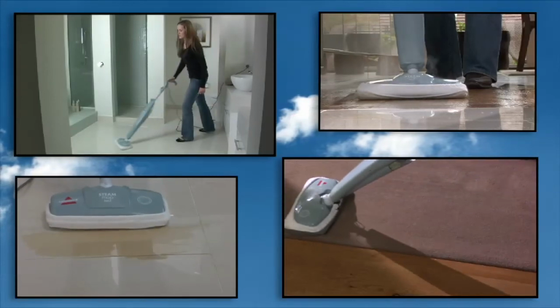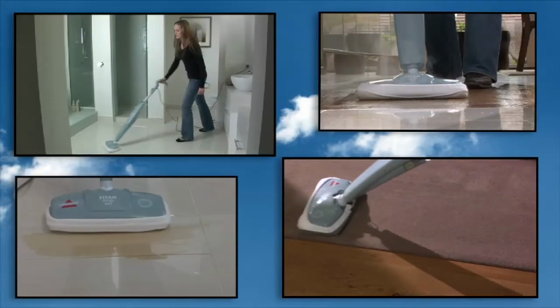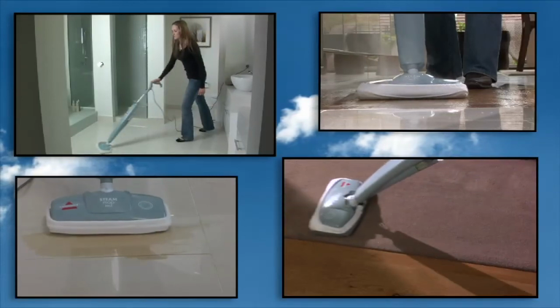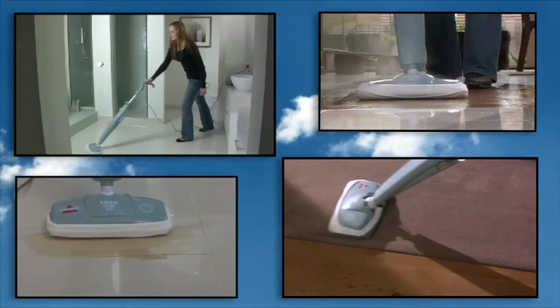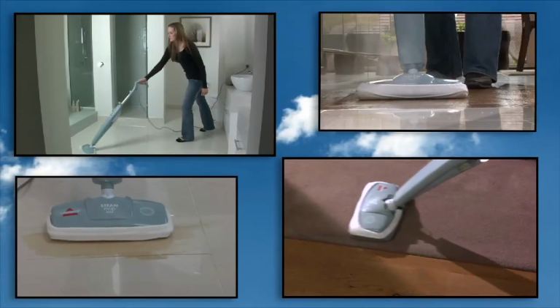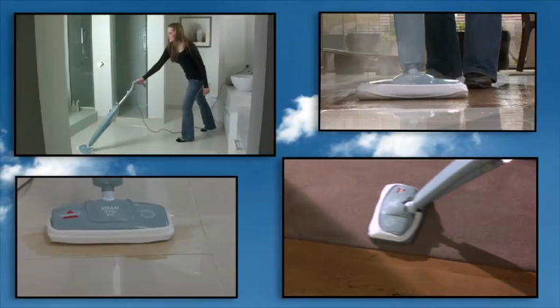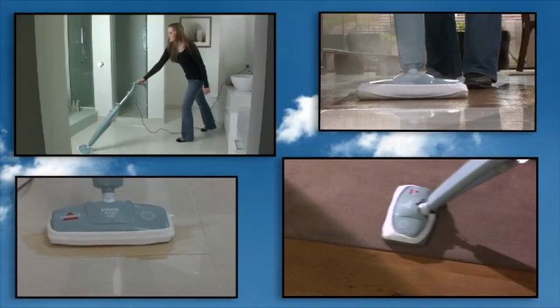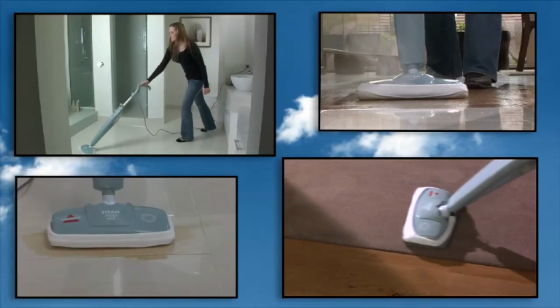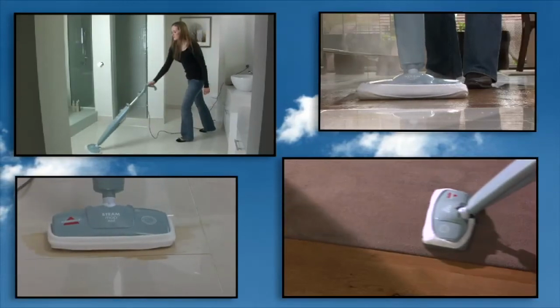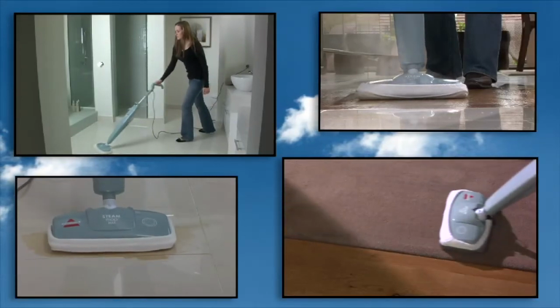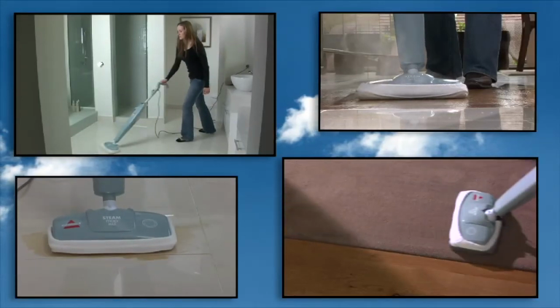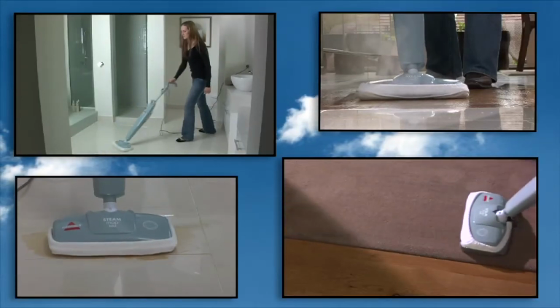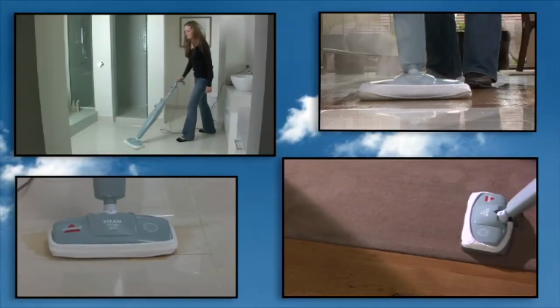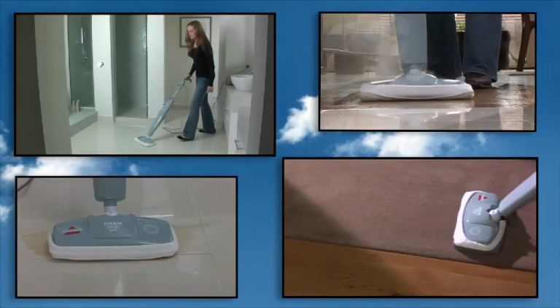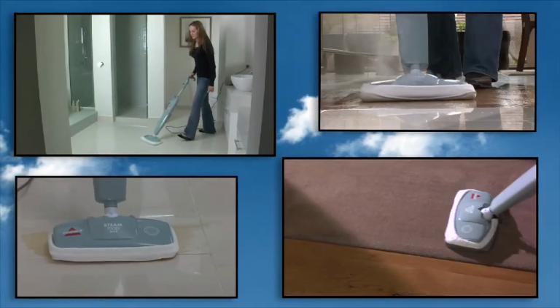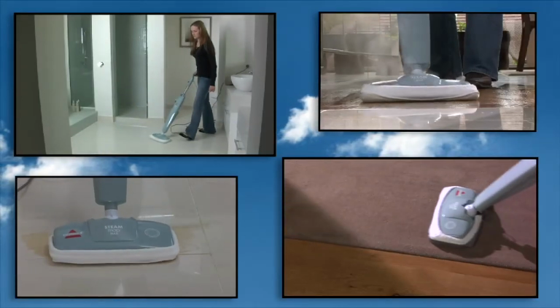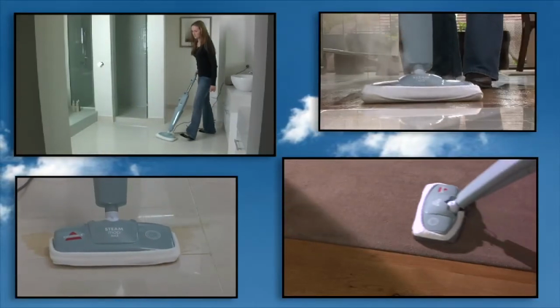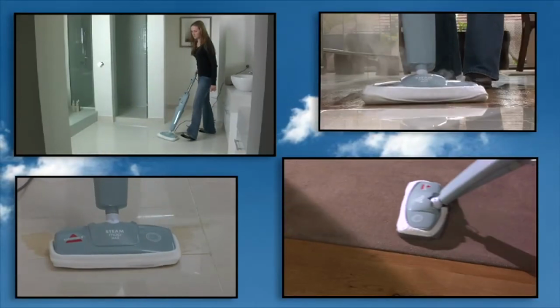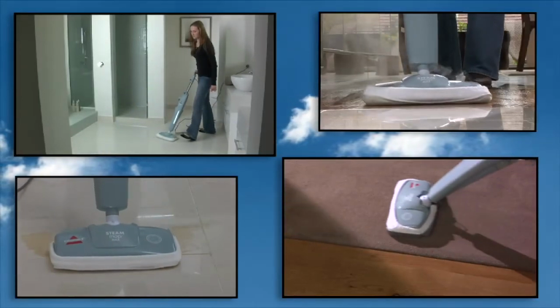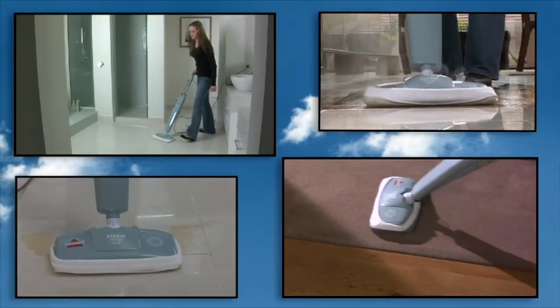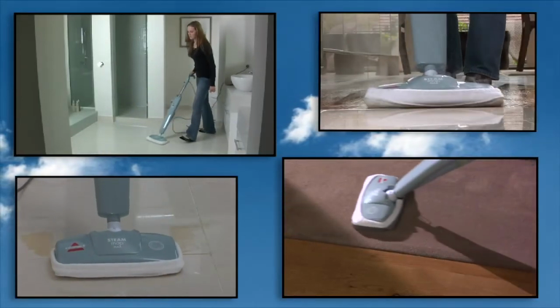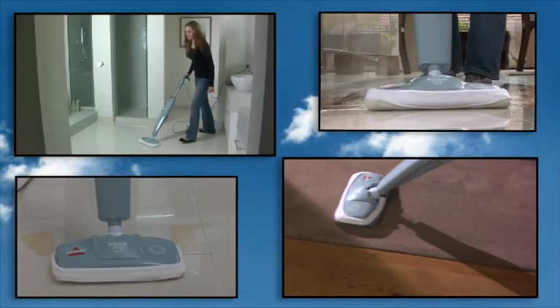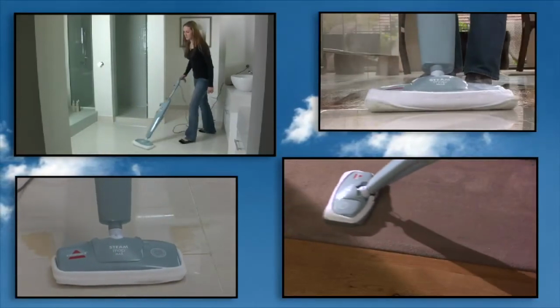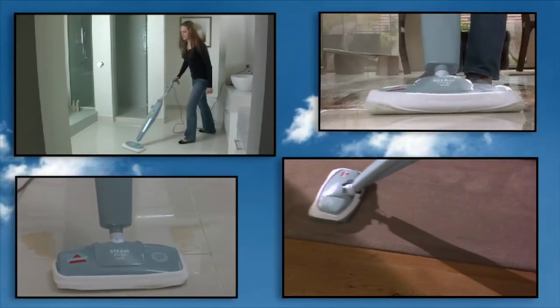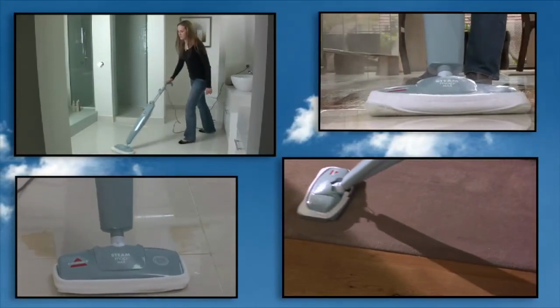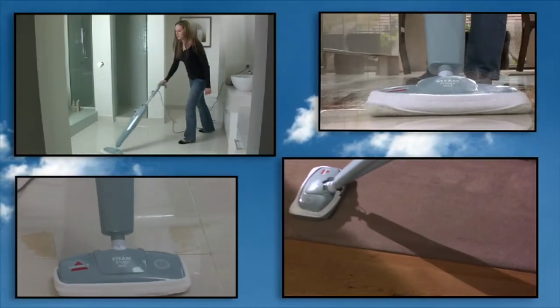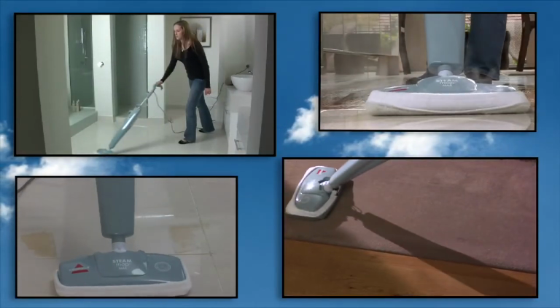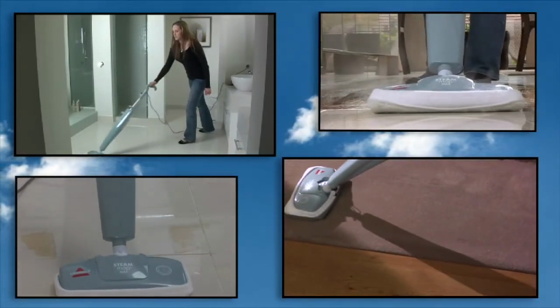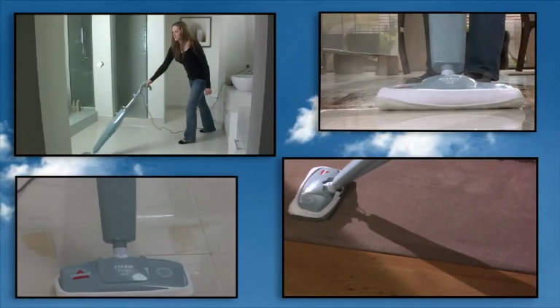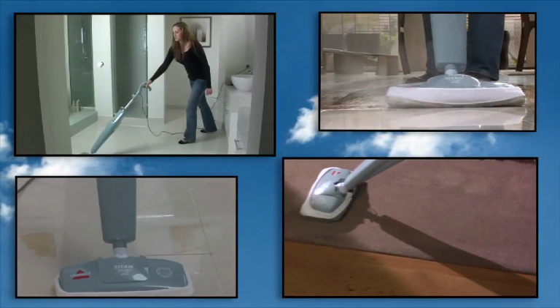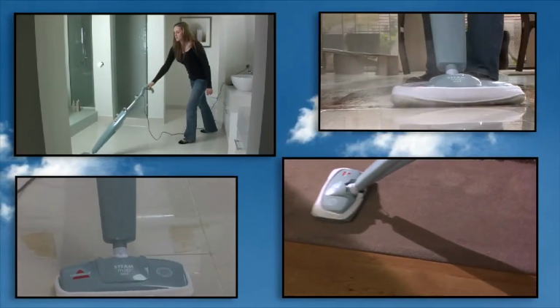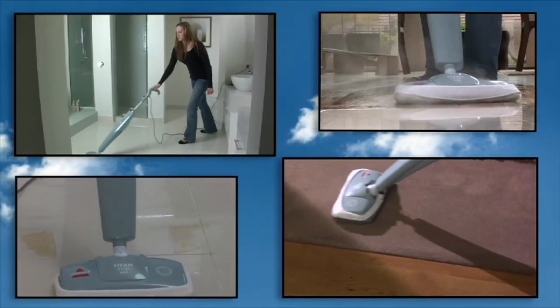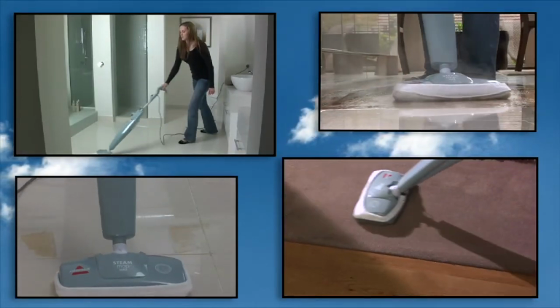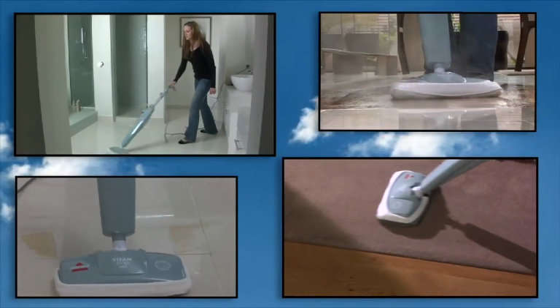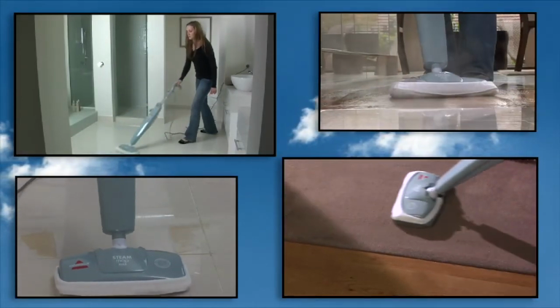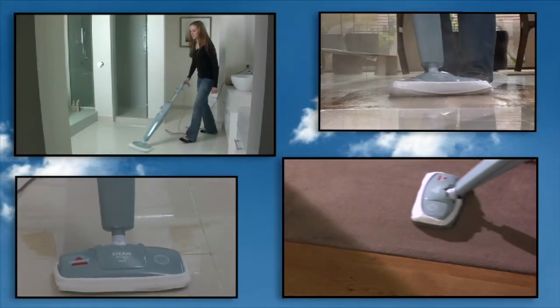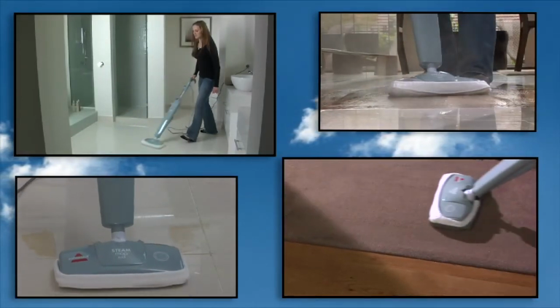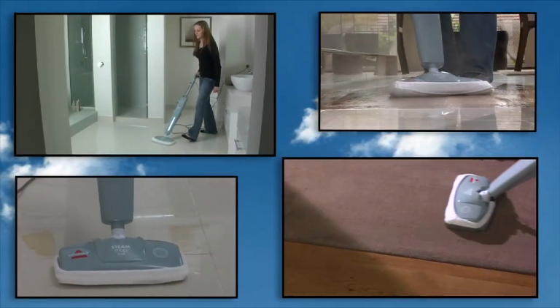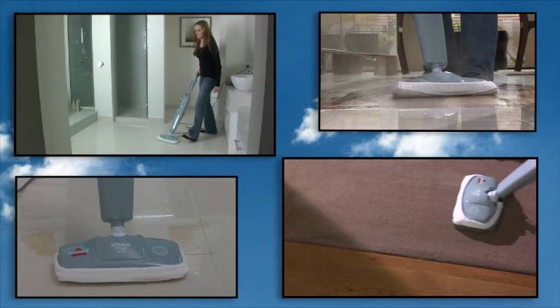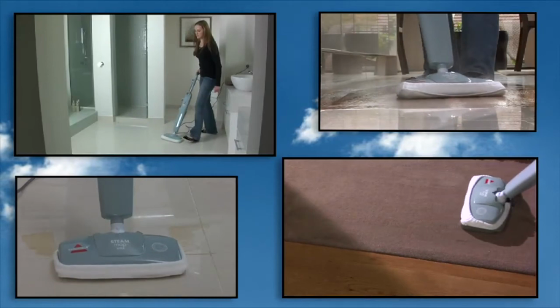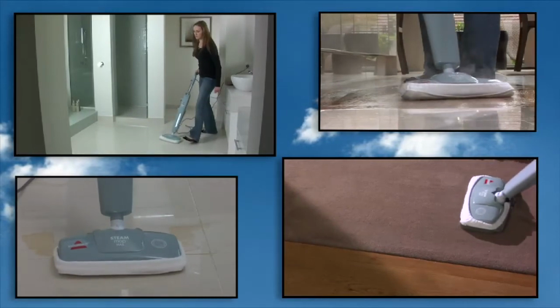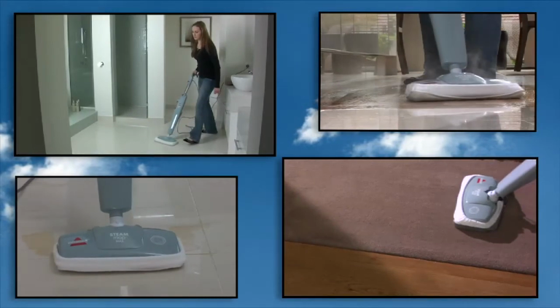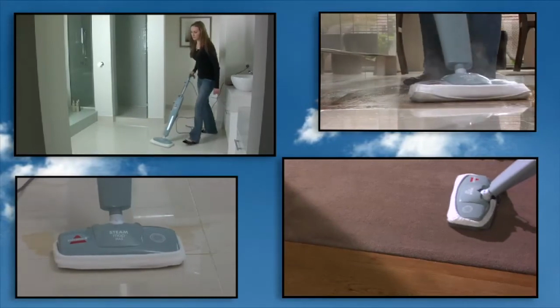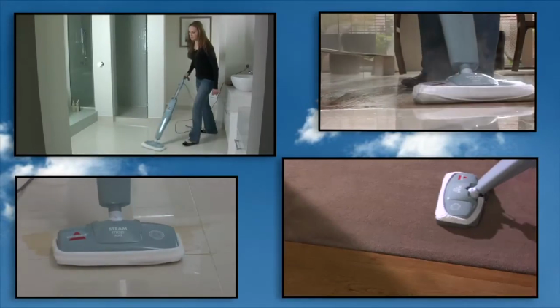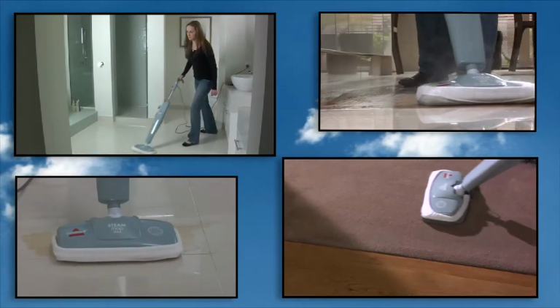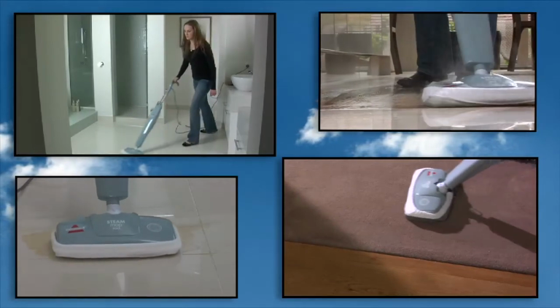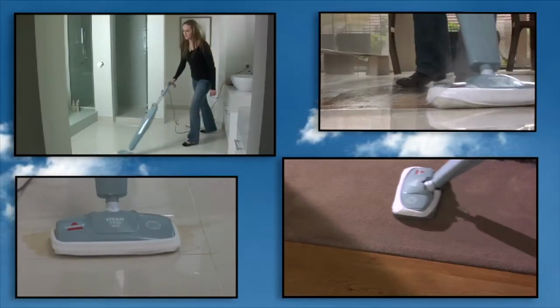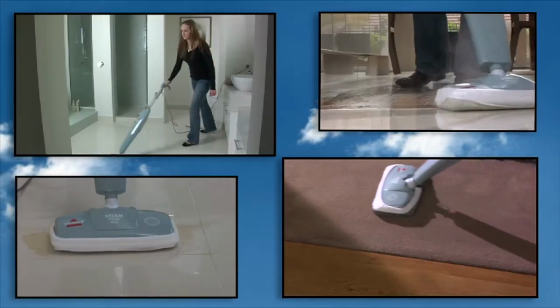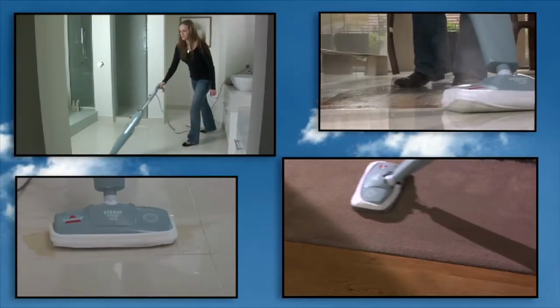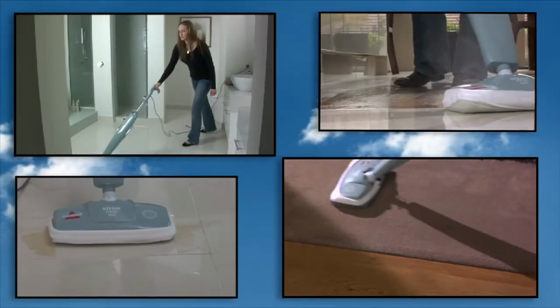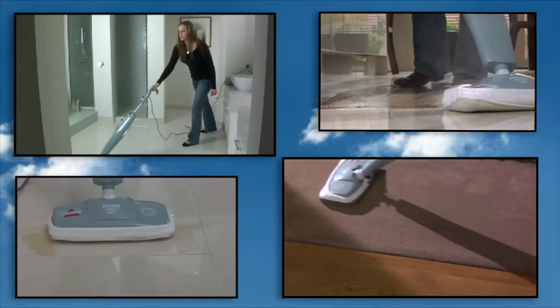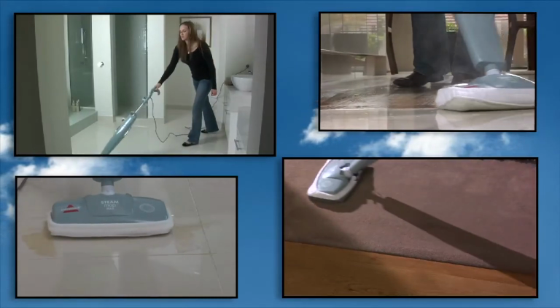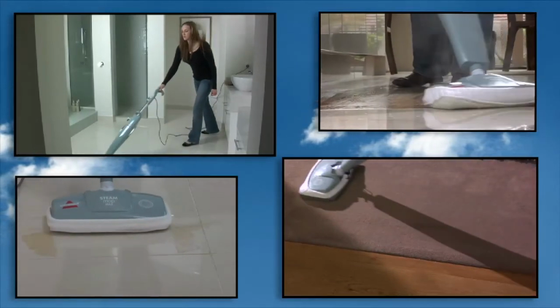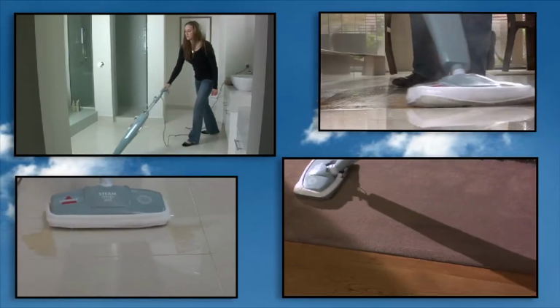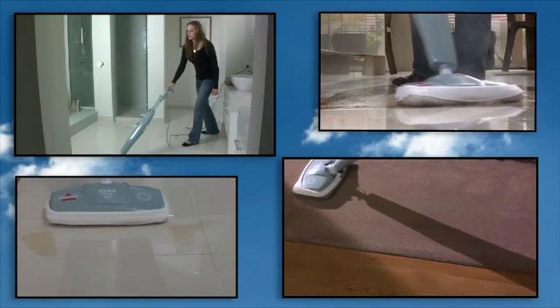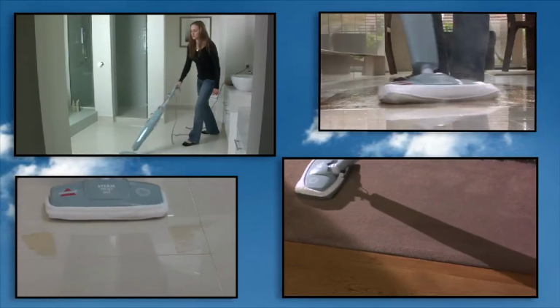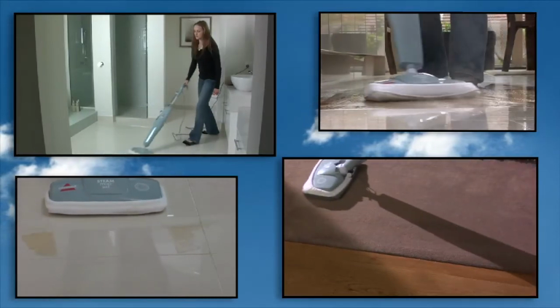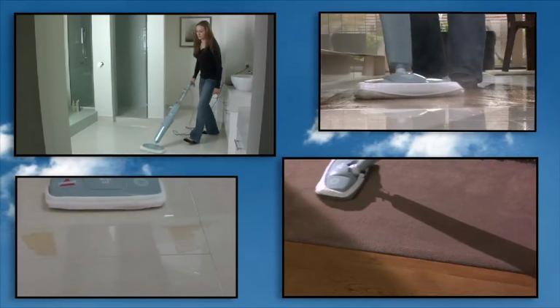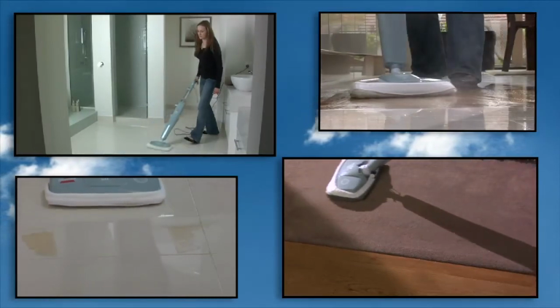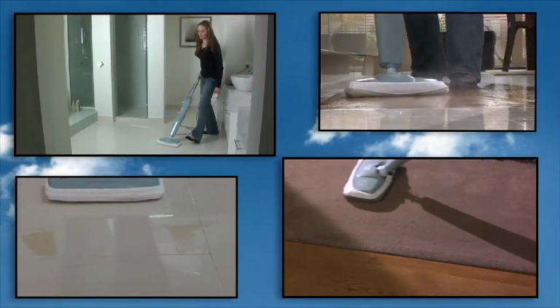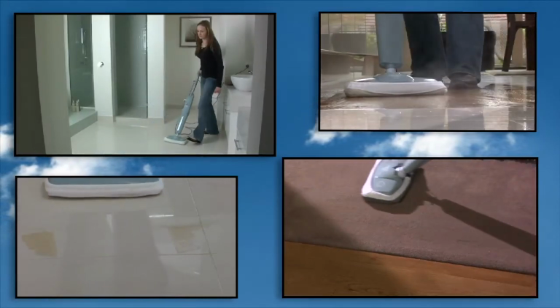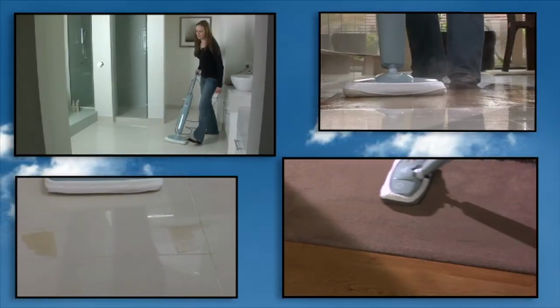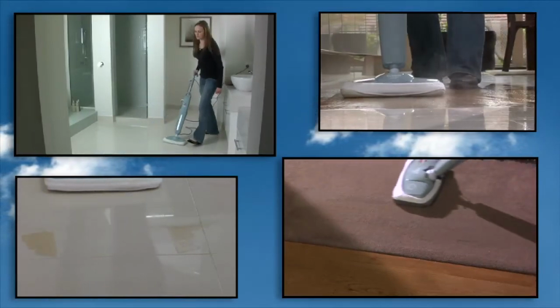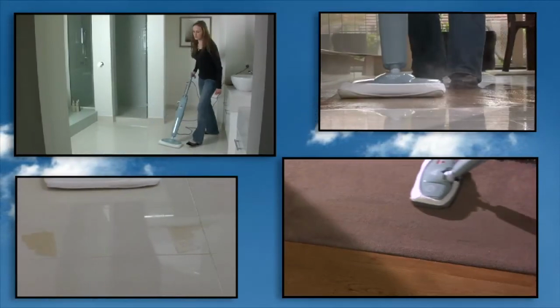For an all natural, chemical free clean, the Bissell Steam Mop Max is the ideal choice for your cleaning convenience.